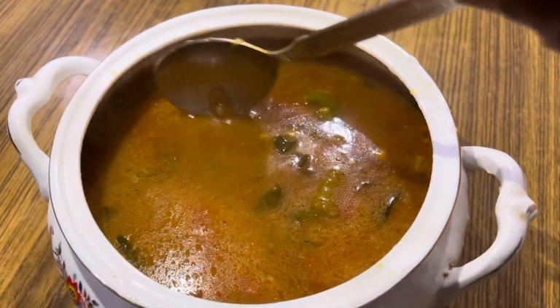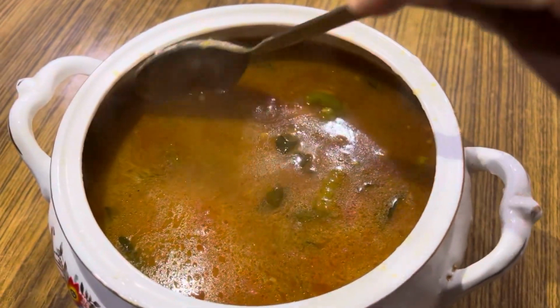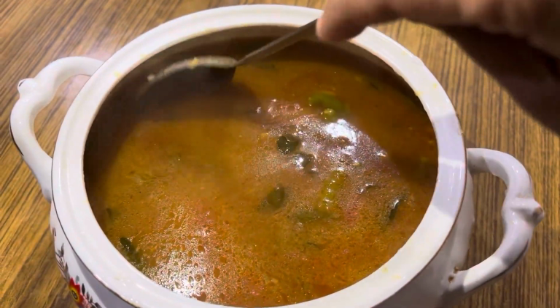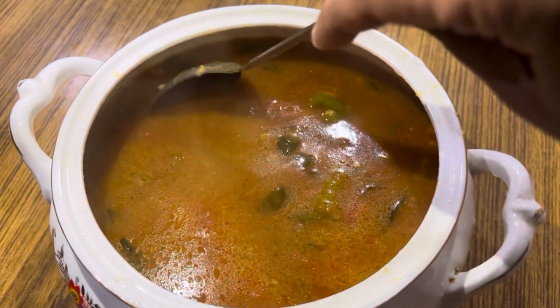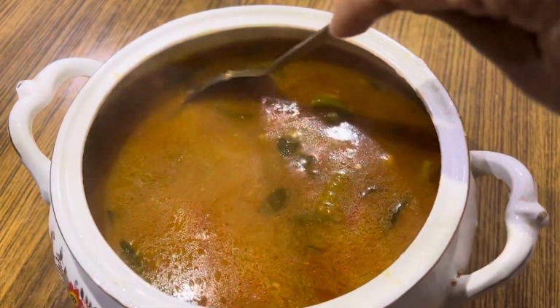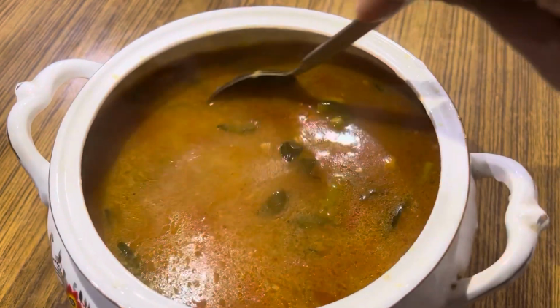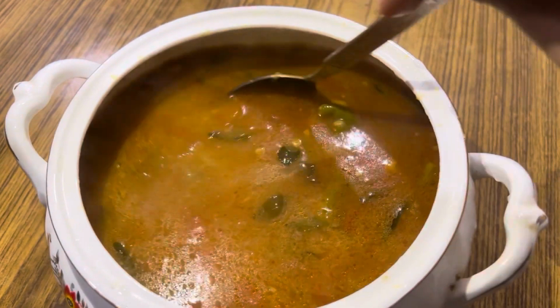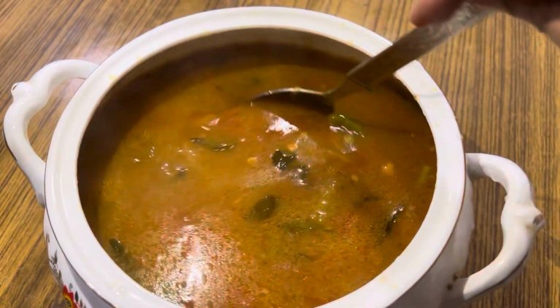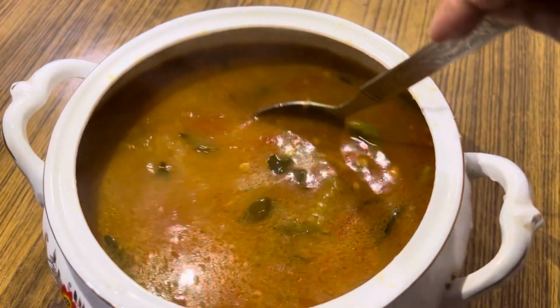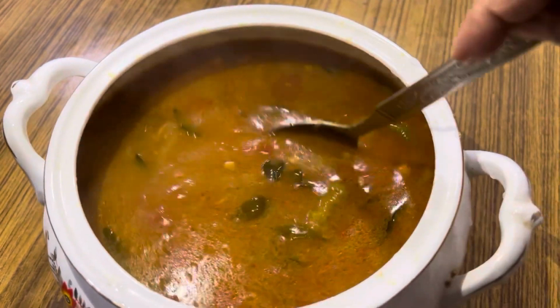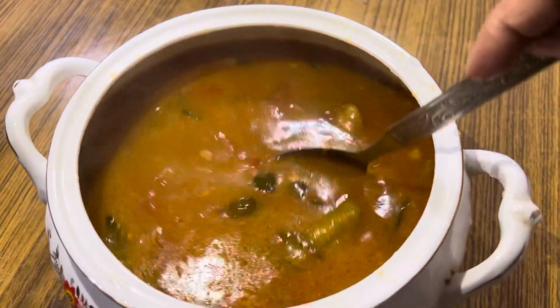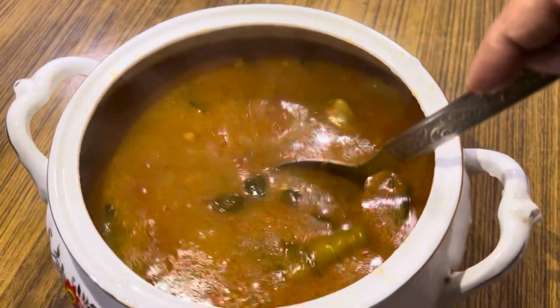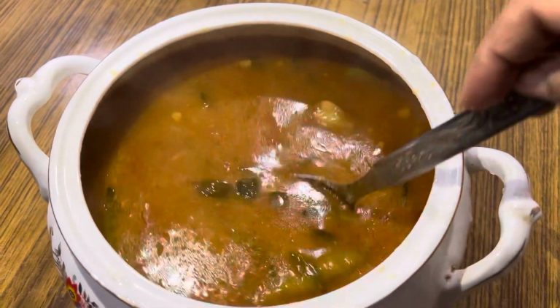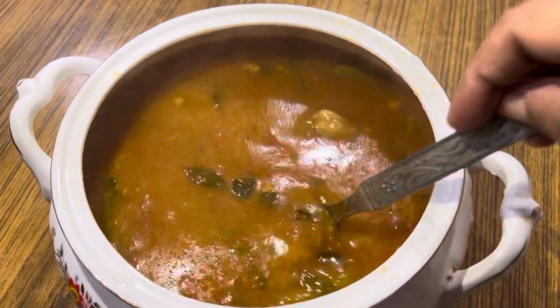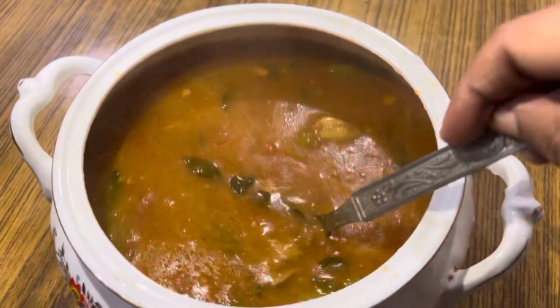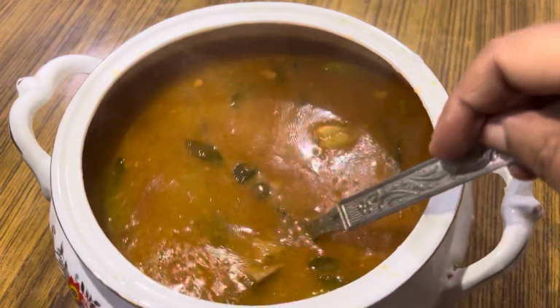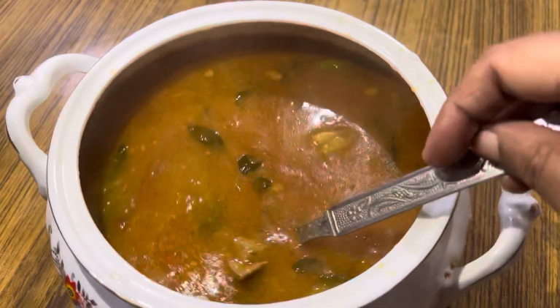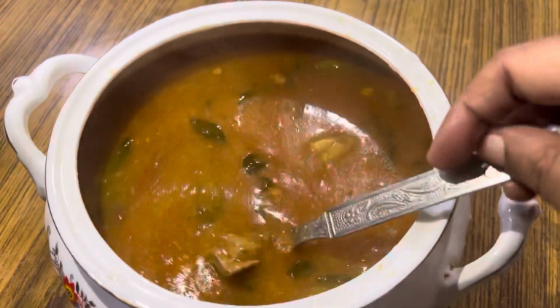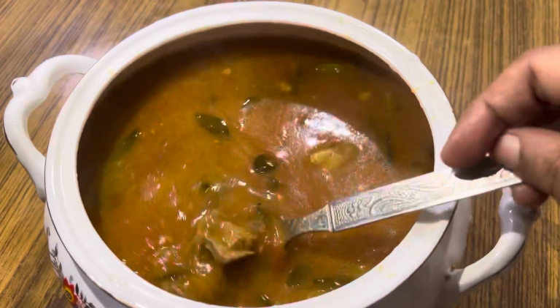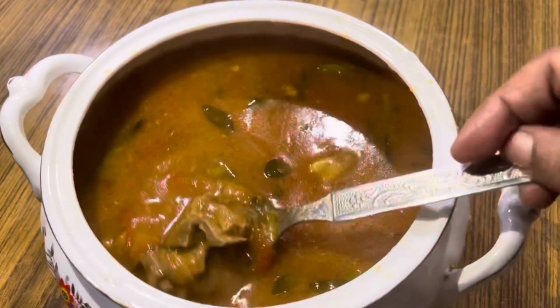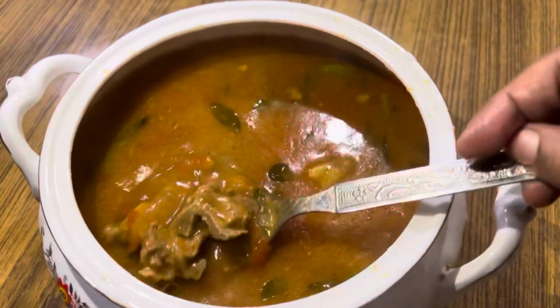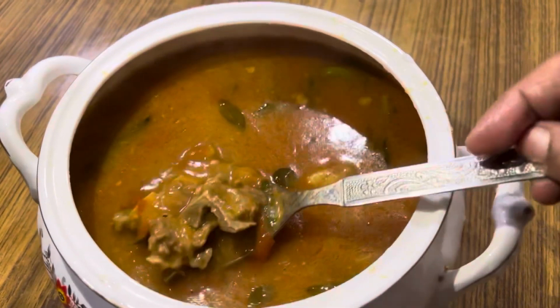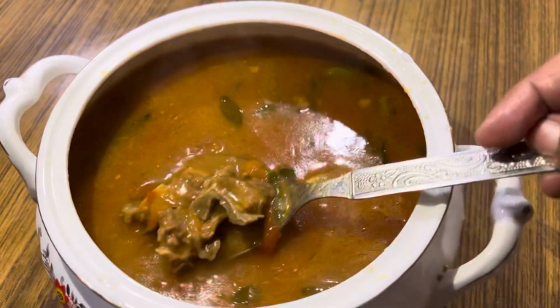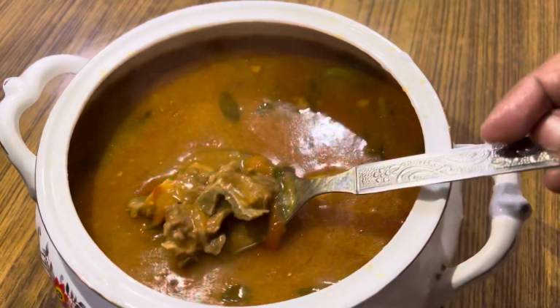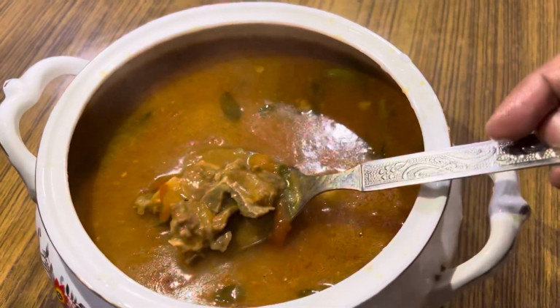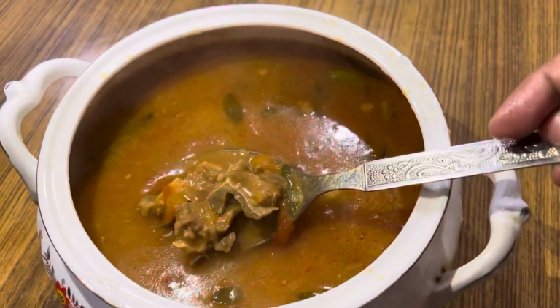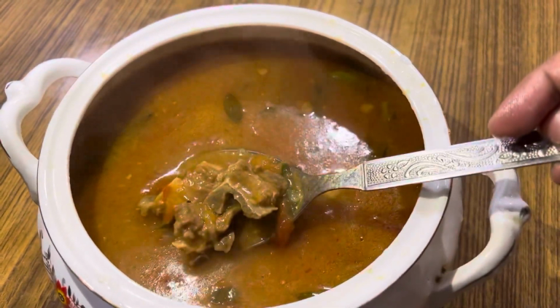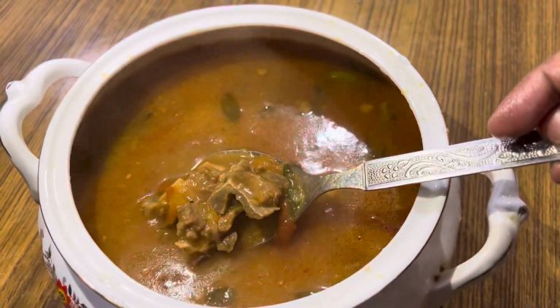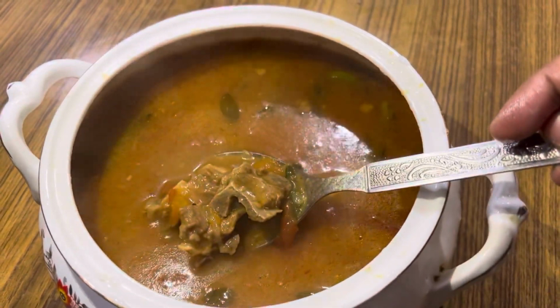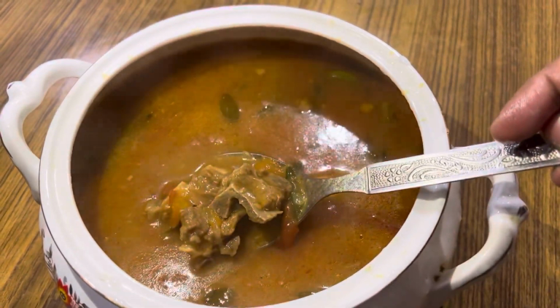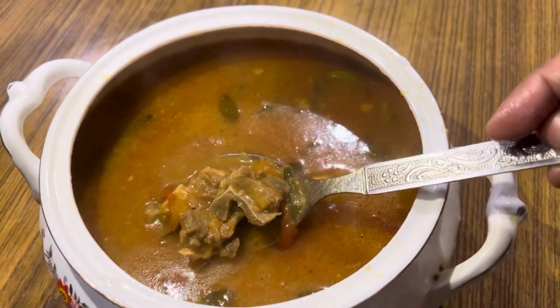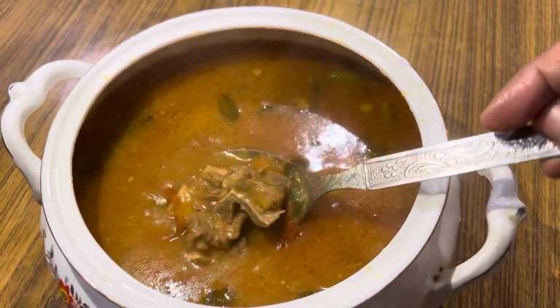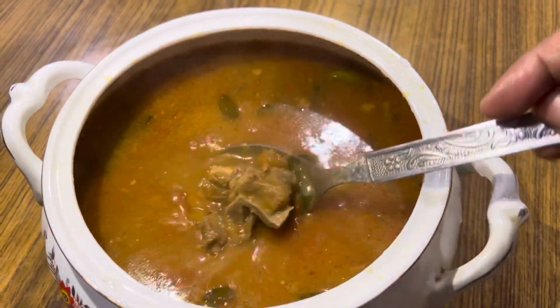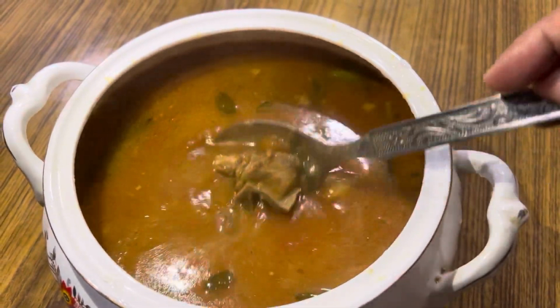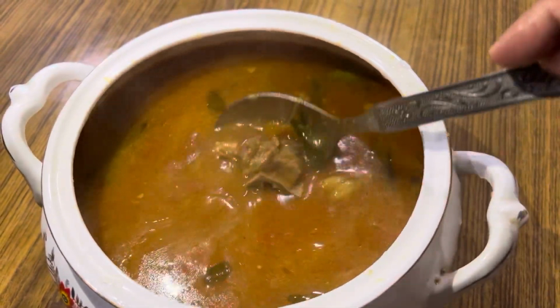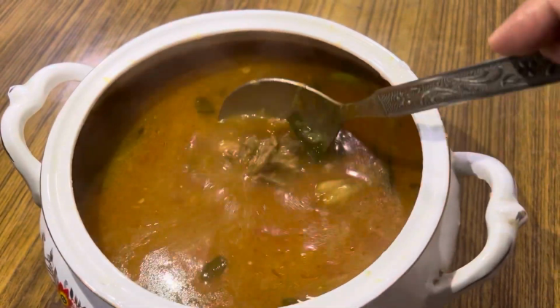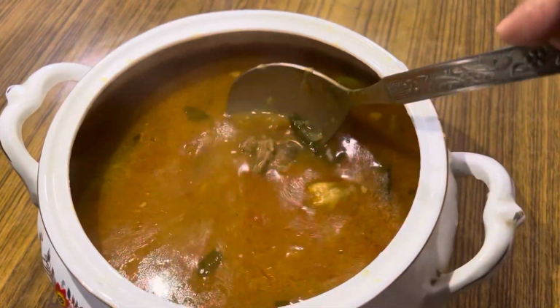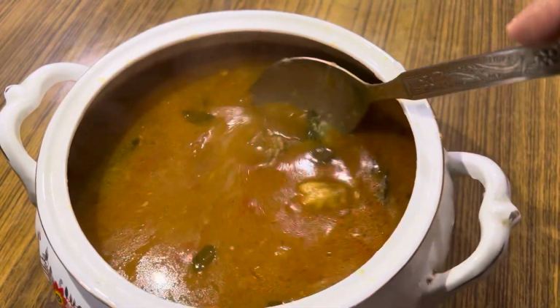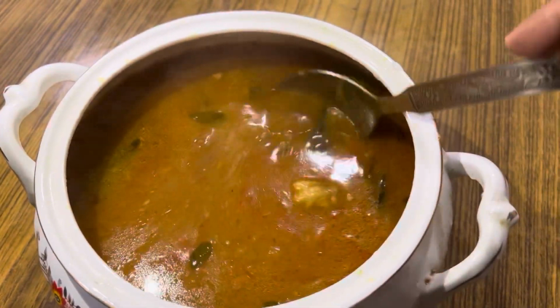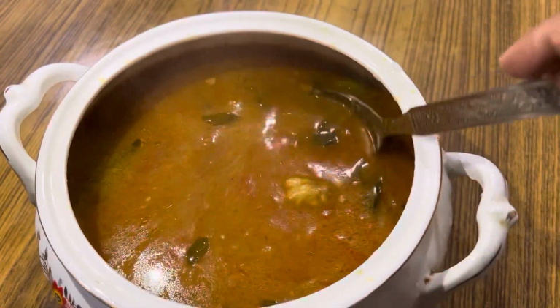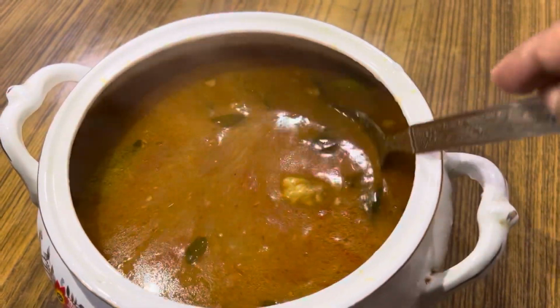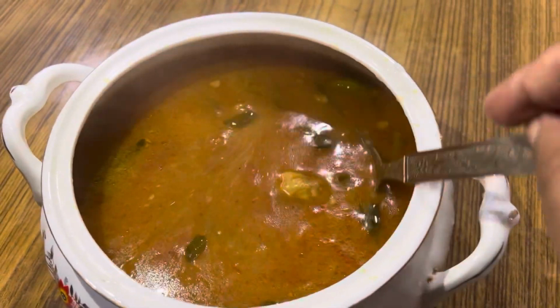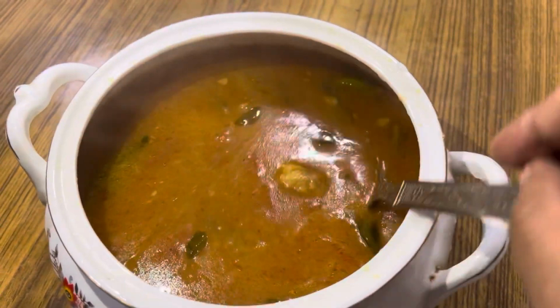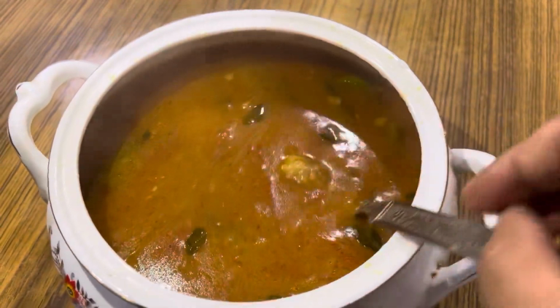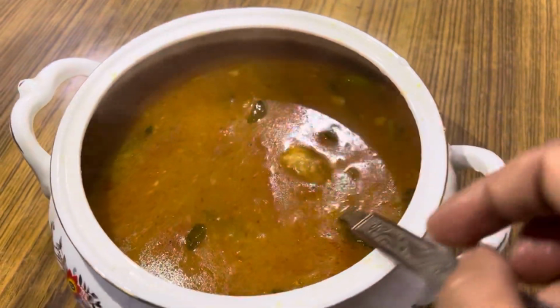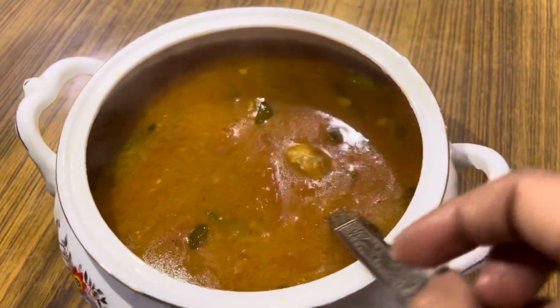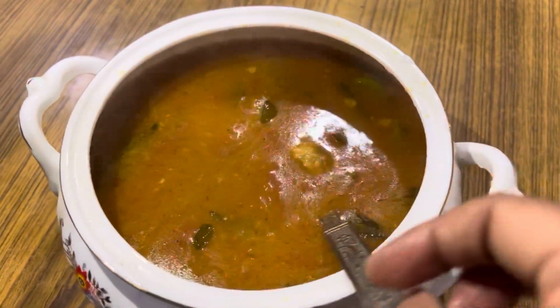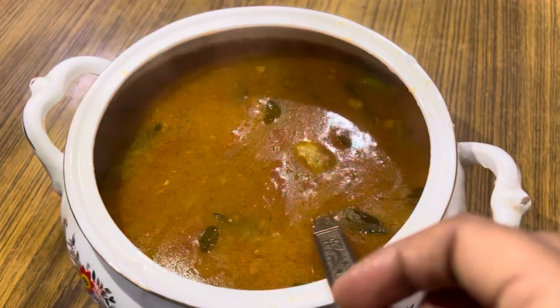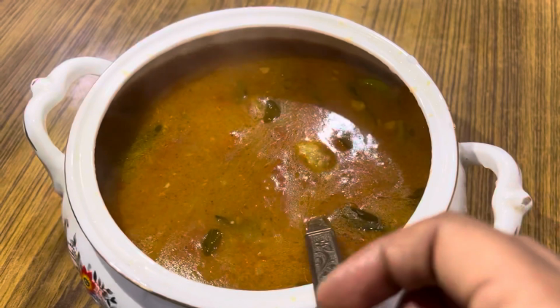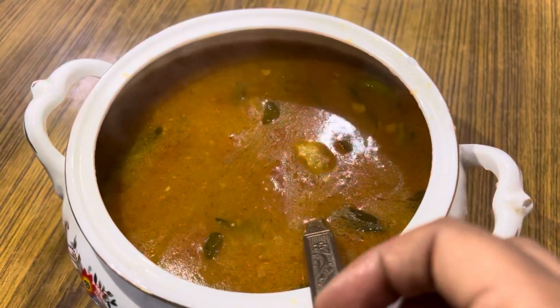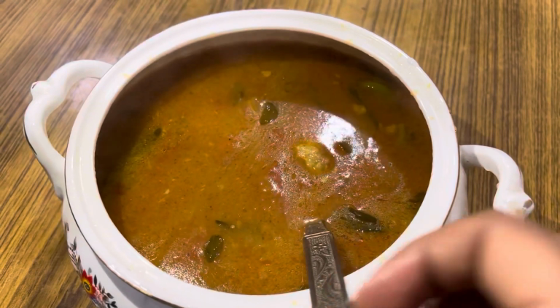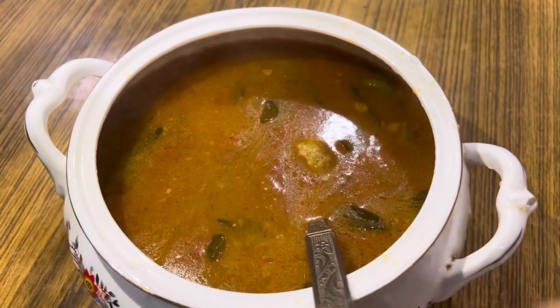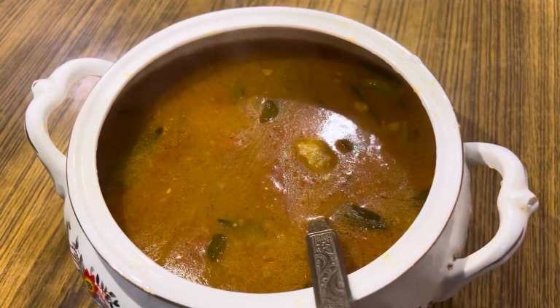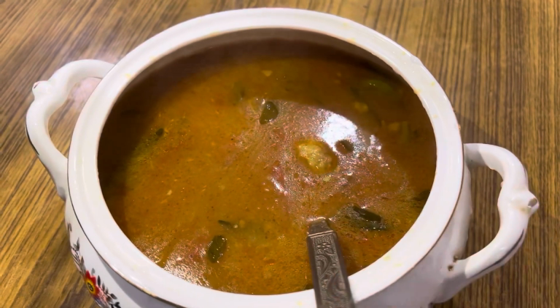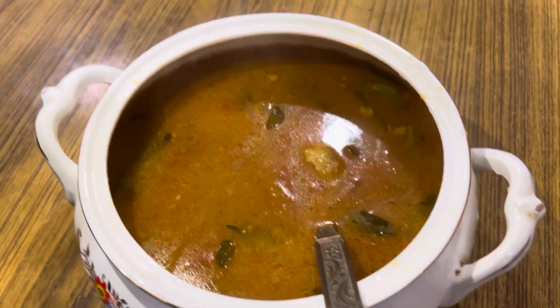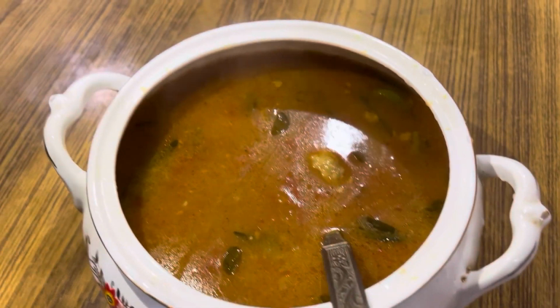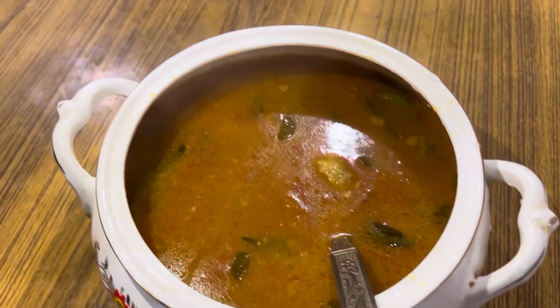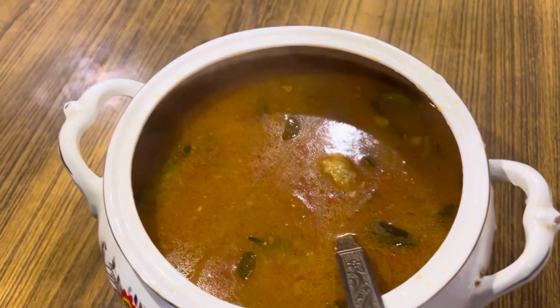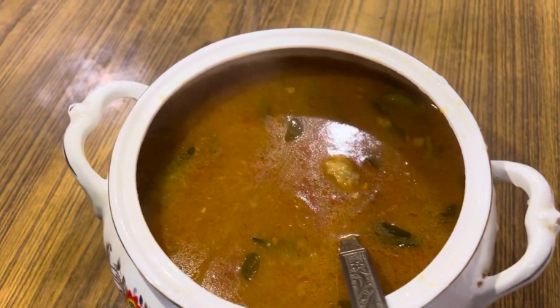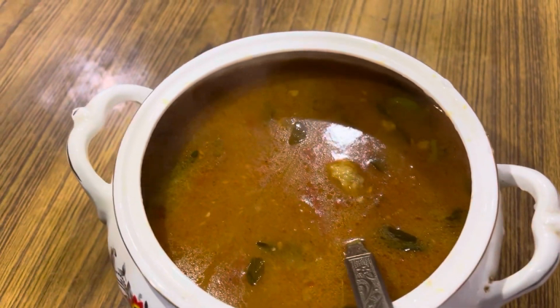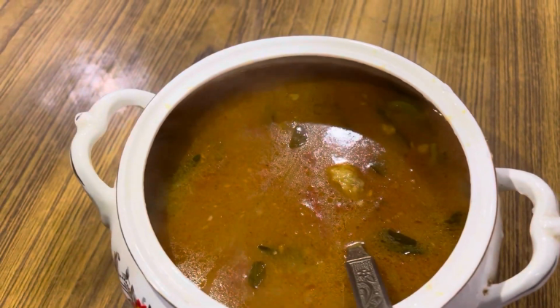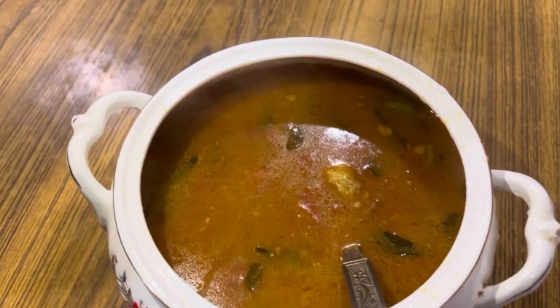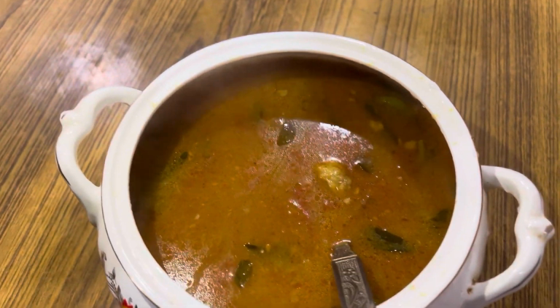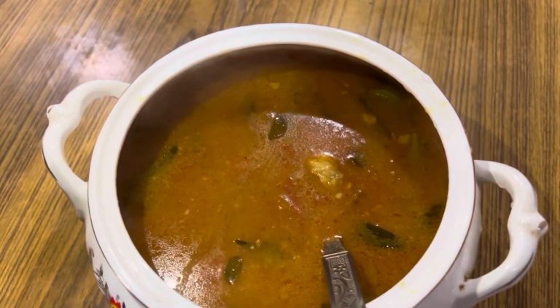तो आपको यह recipe कैसी लगी, comment section में ज़रूर बताइए। अगर आपको यह recipe पसंद आई है, तो like करिए, share करिए, and subscribe करिए।